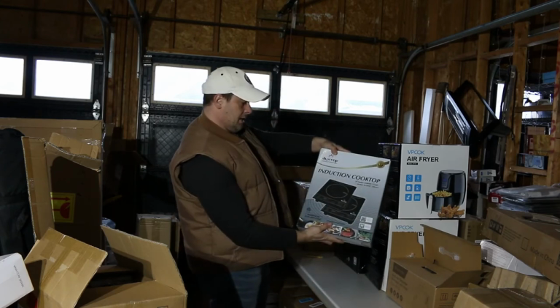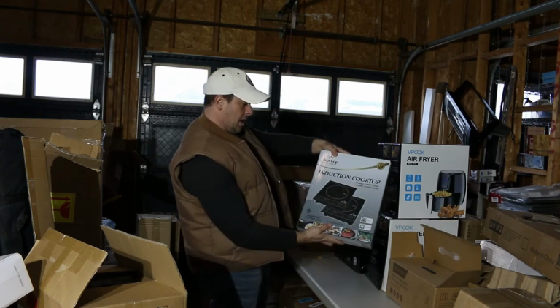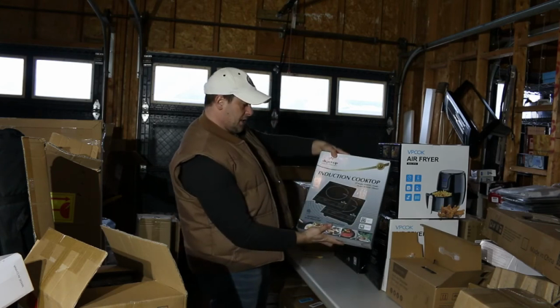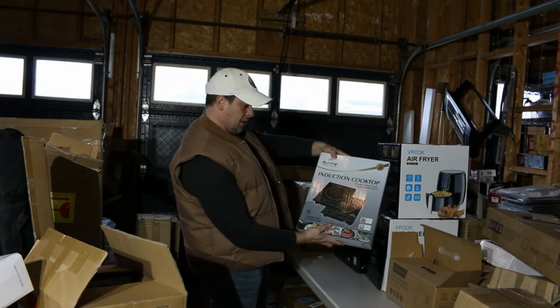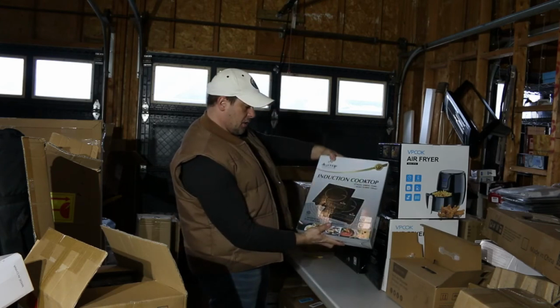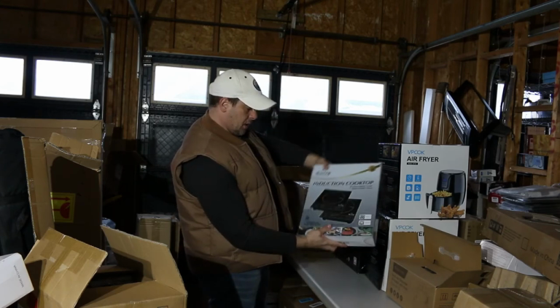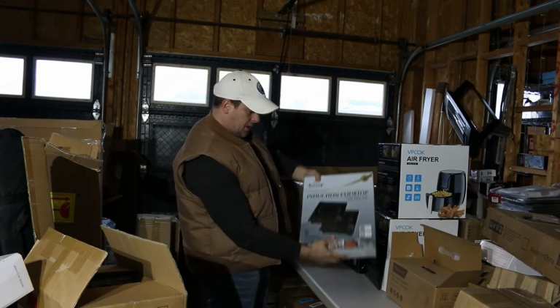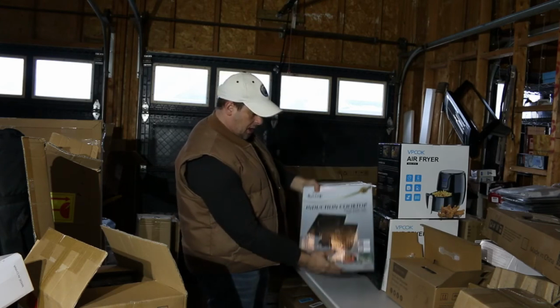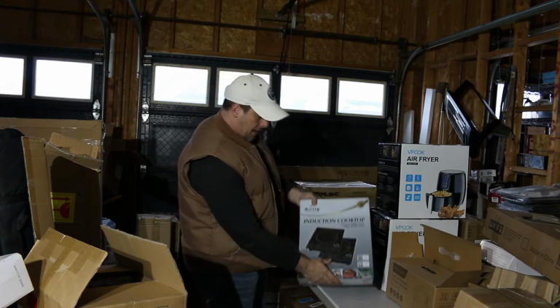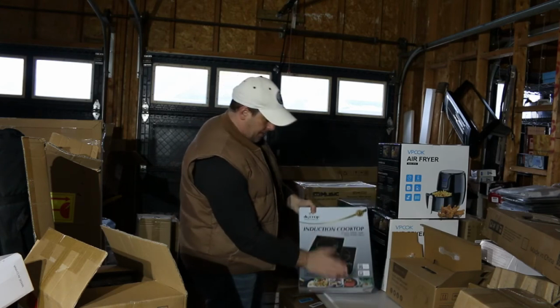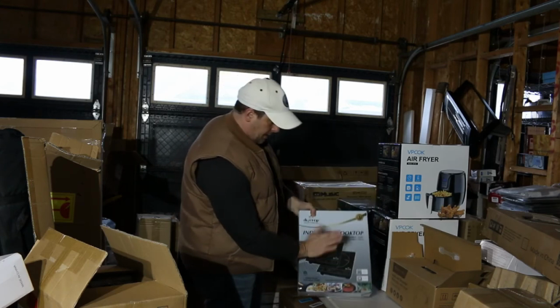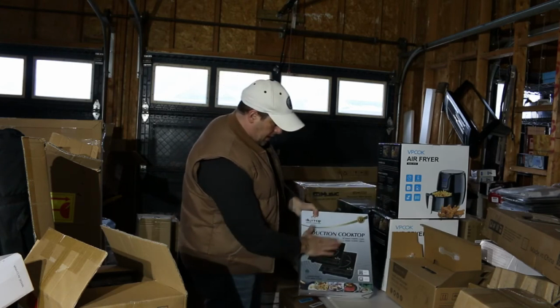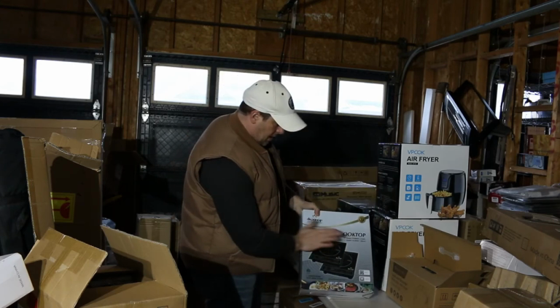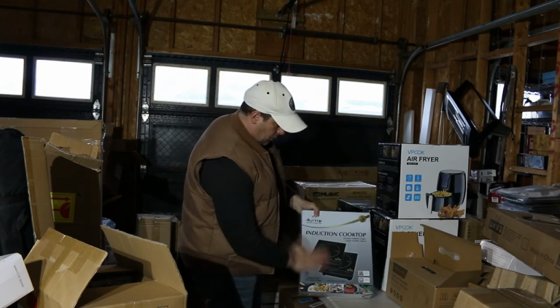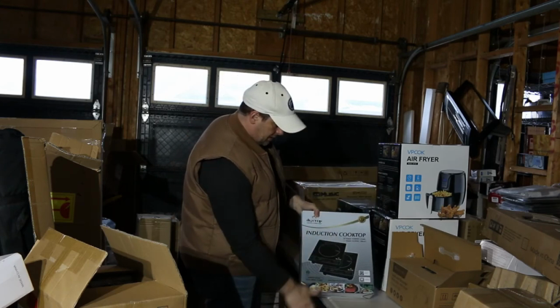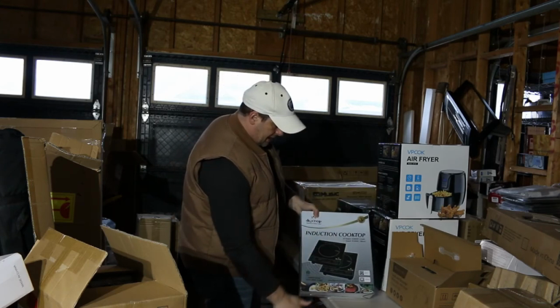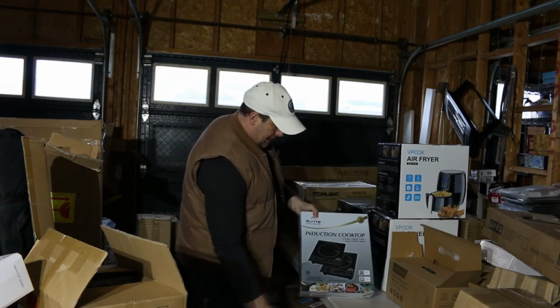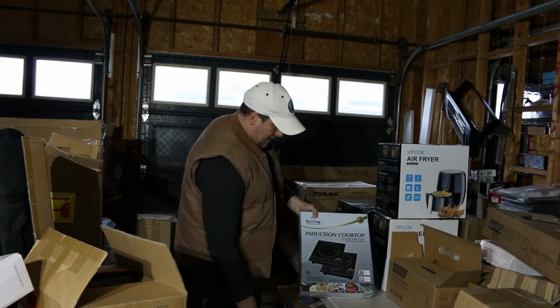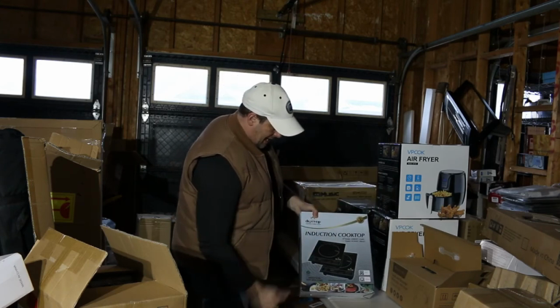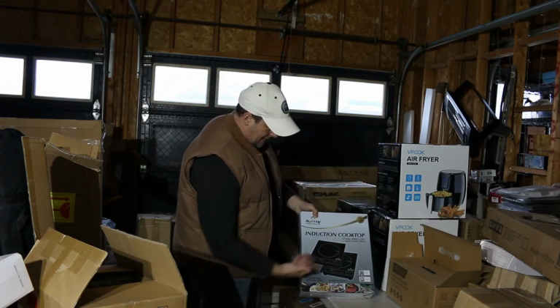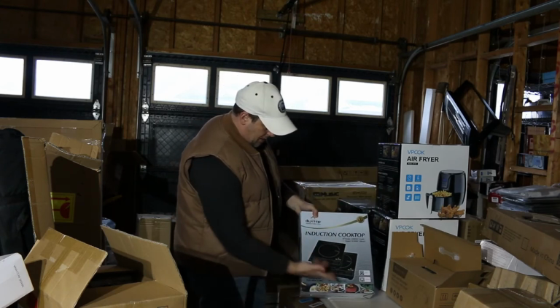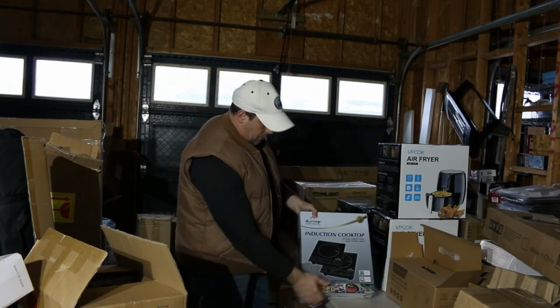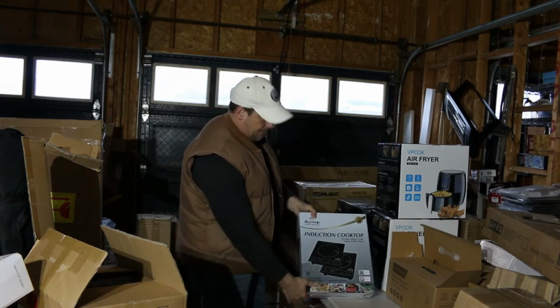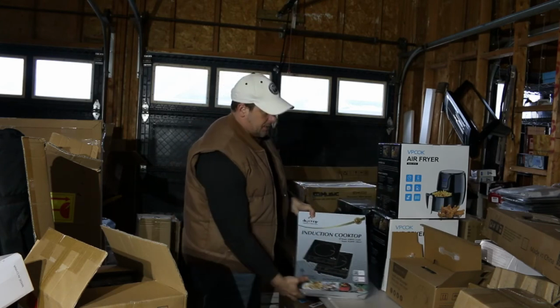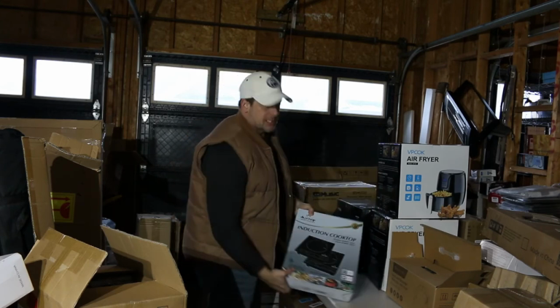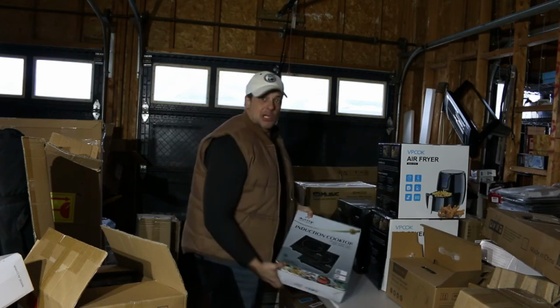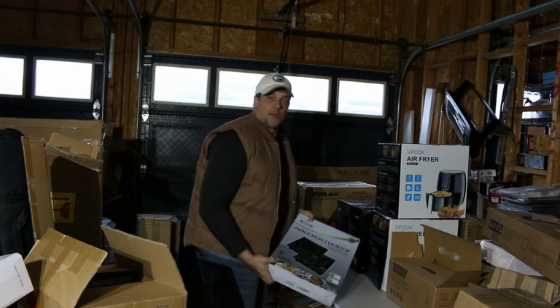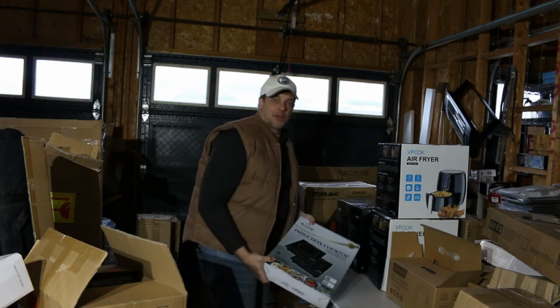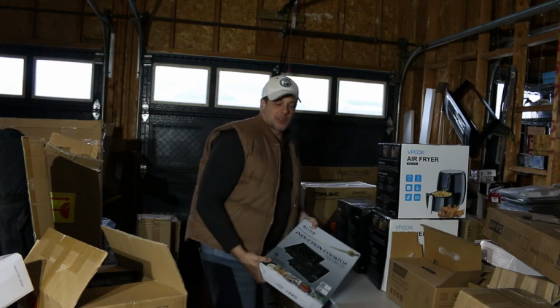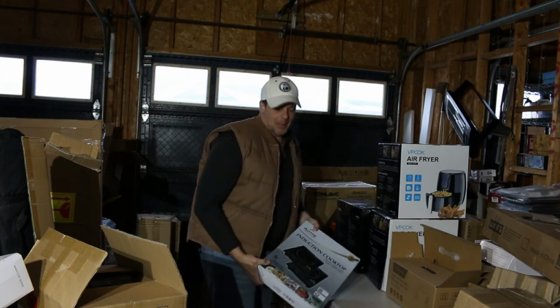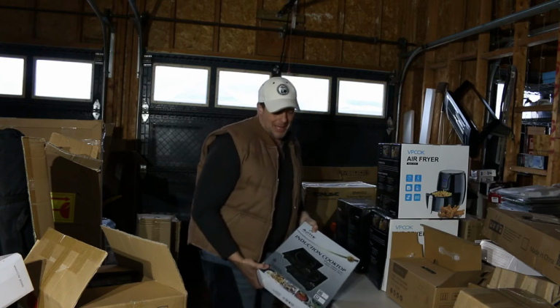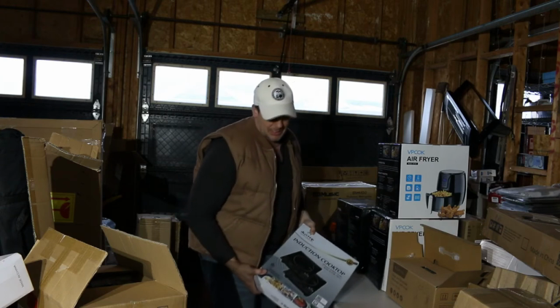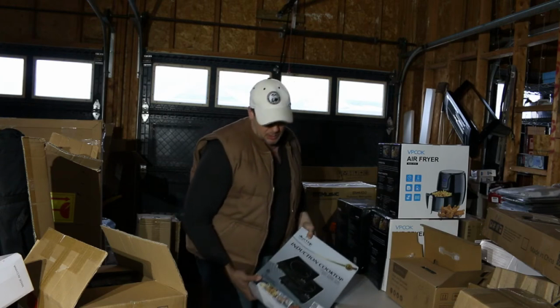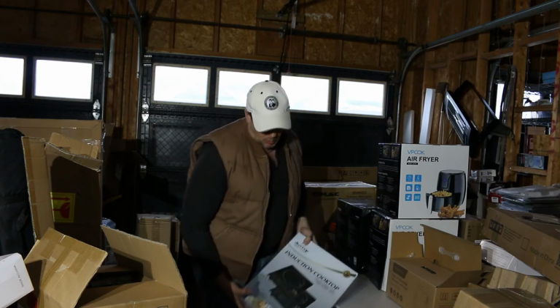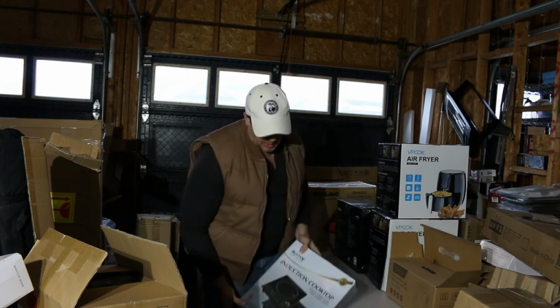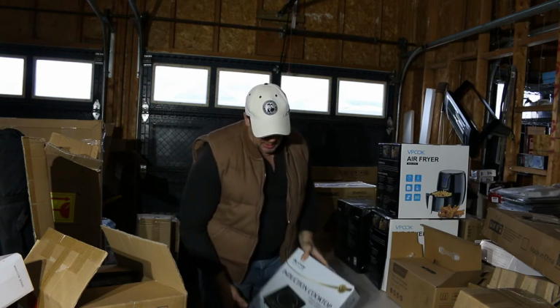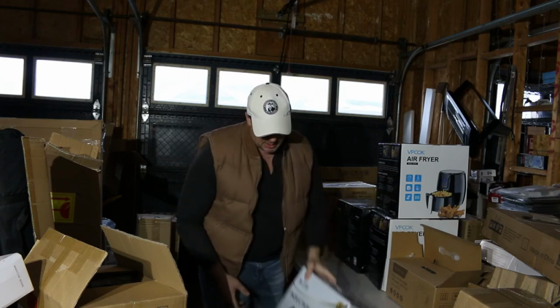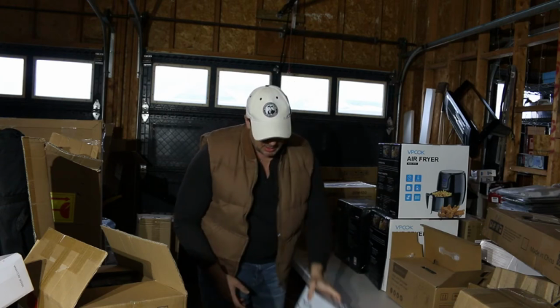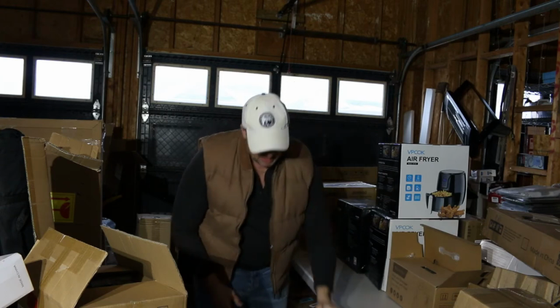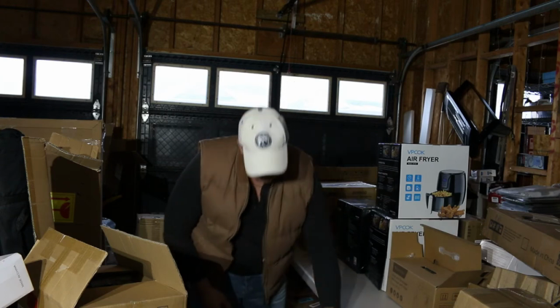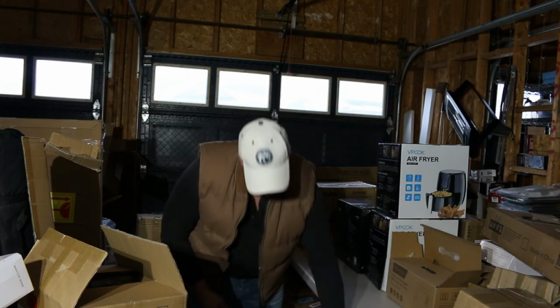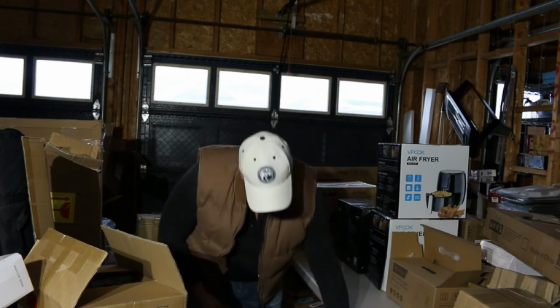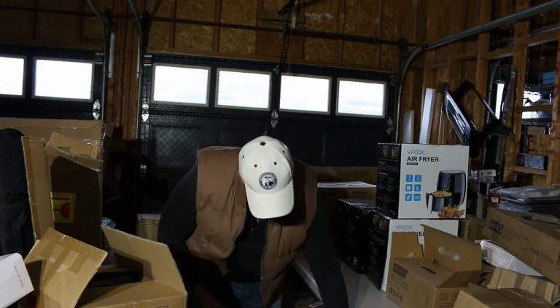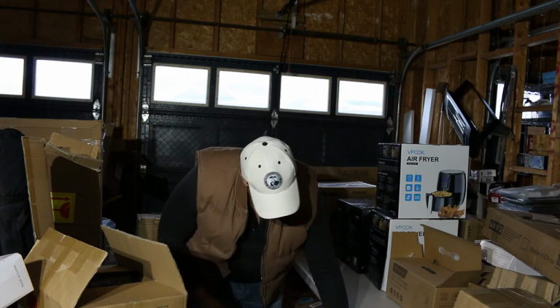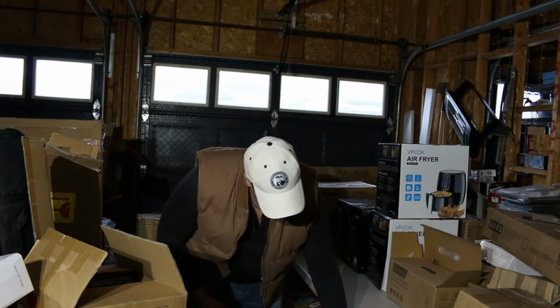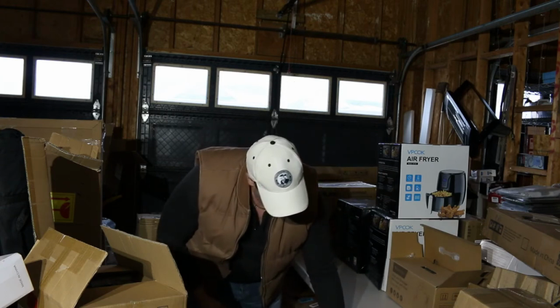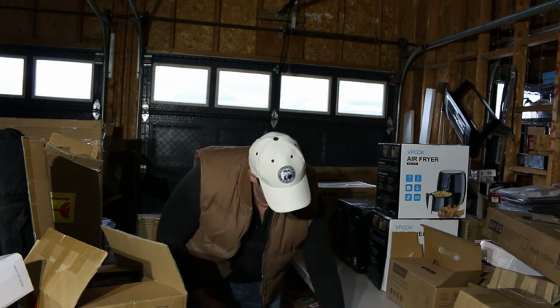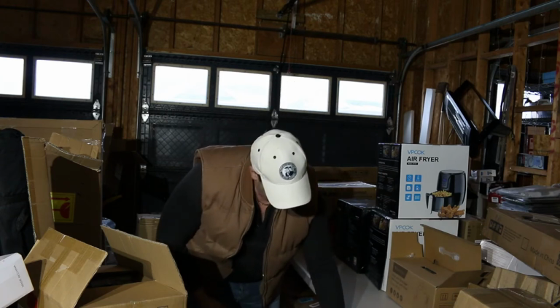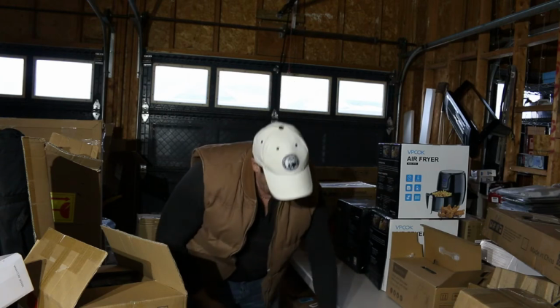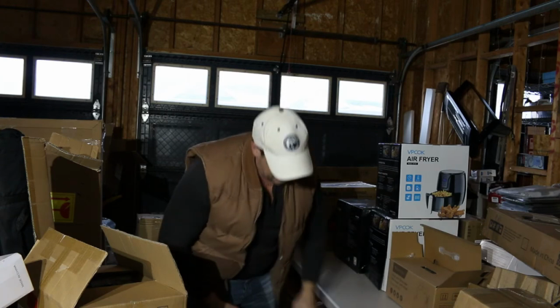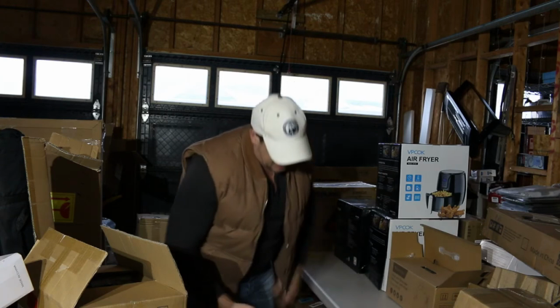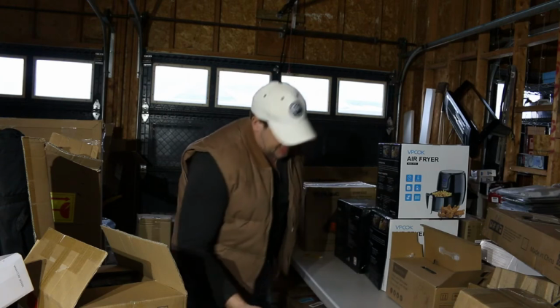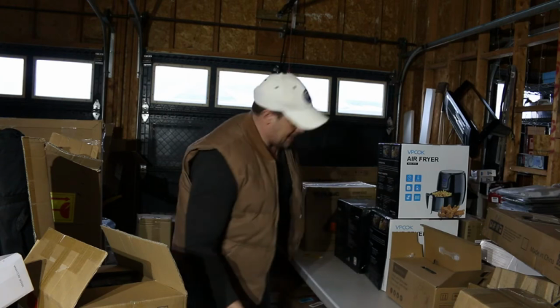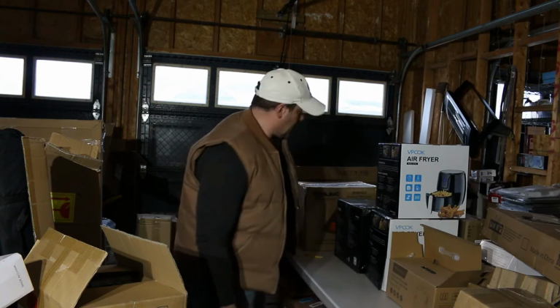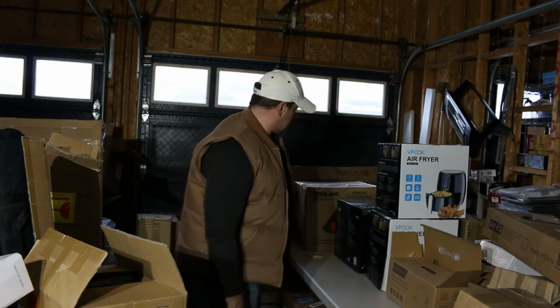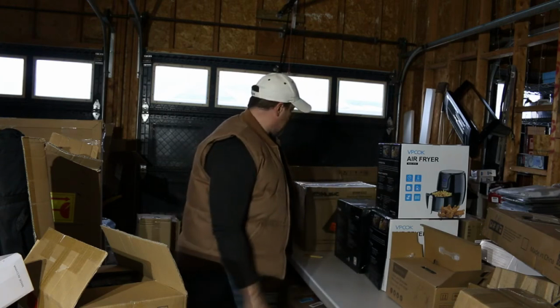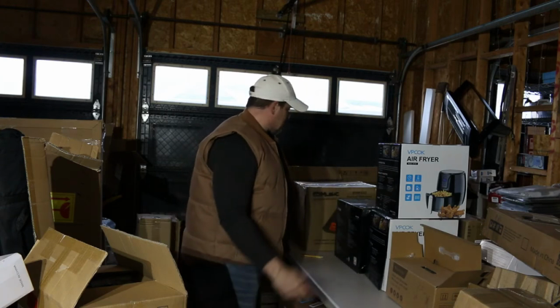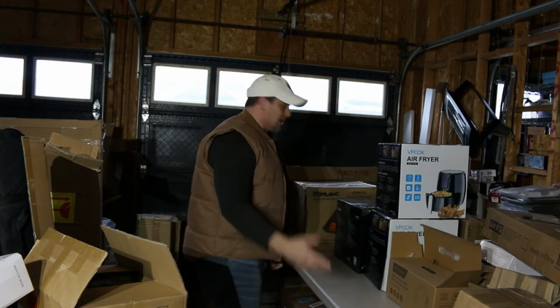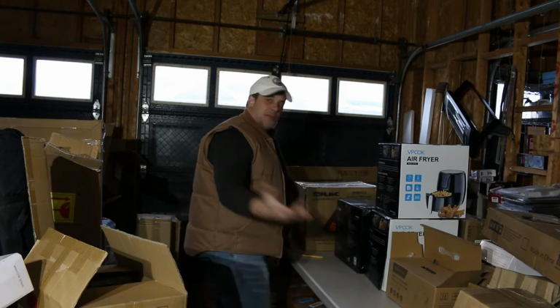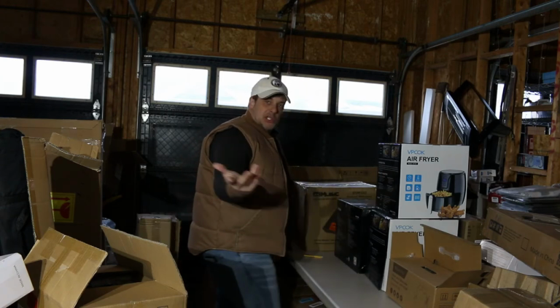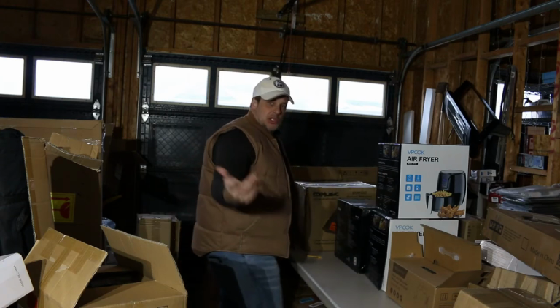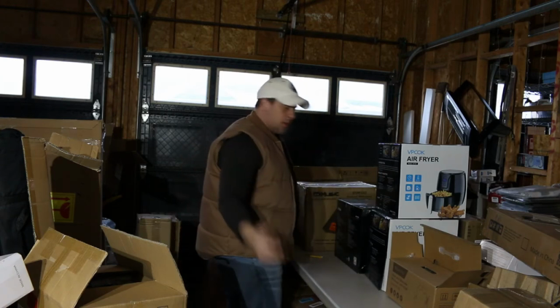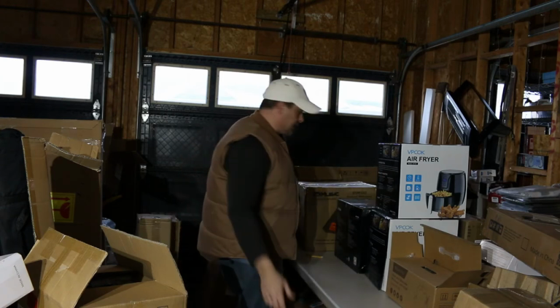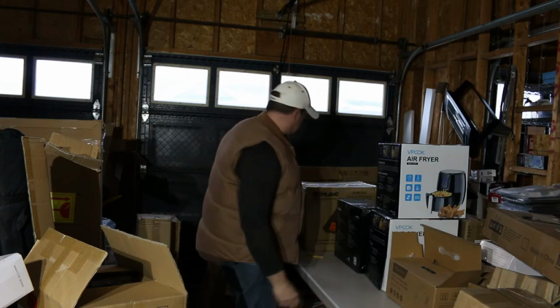Induction cooktop. If it's there, they're an easy sell, especially for students.